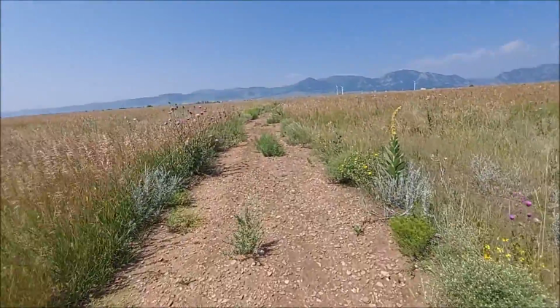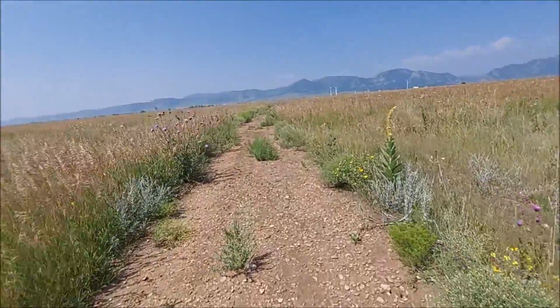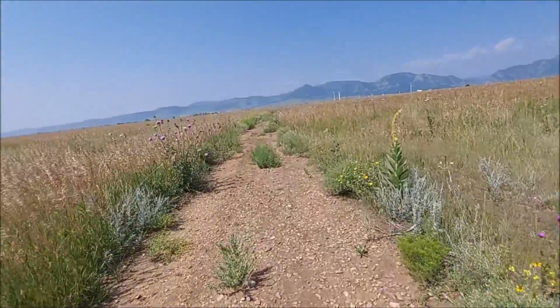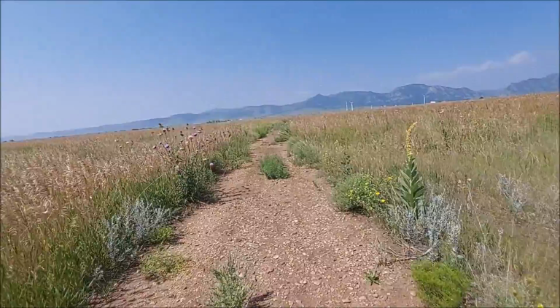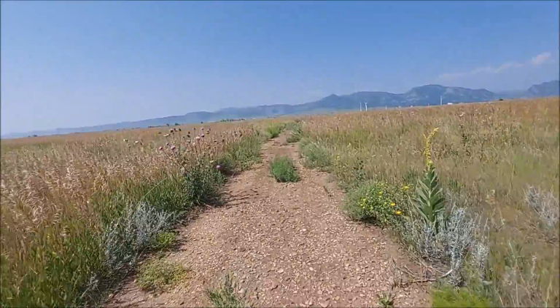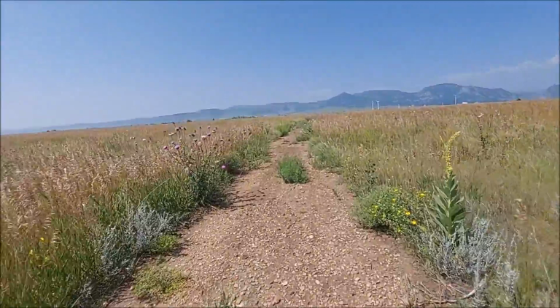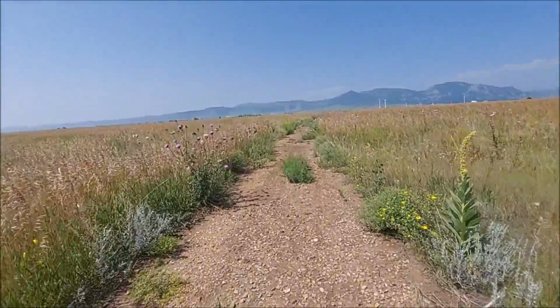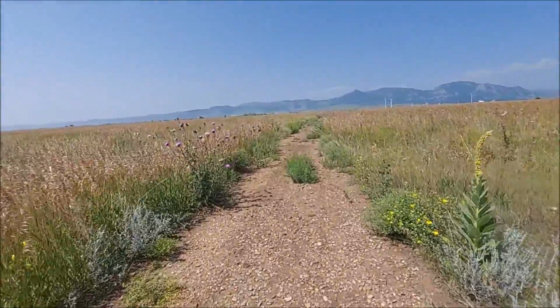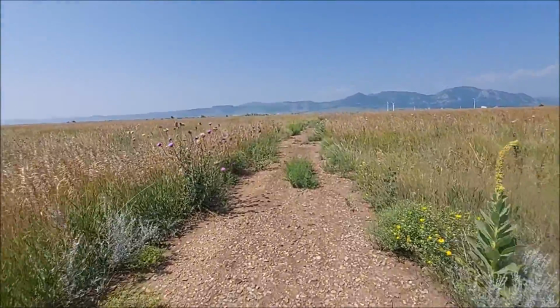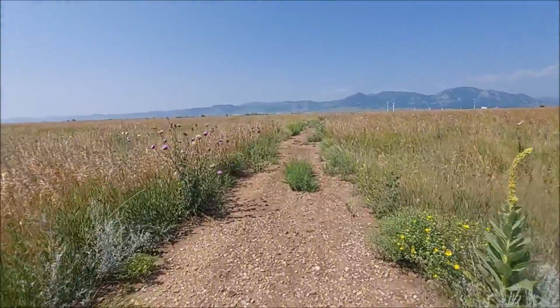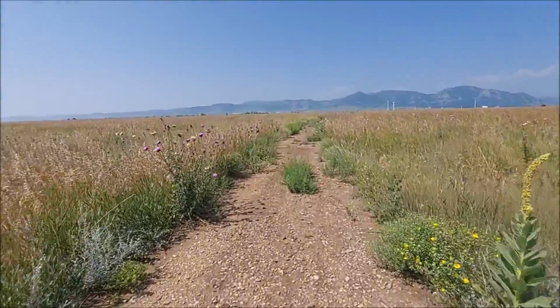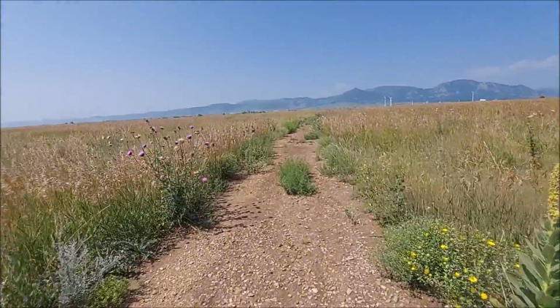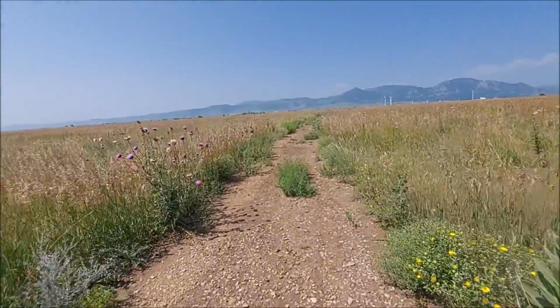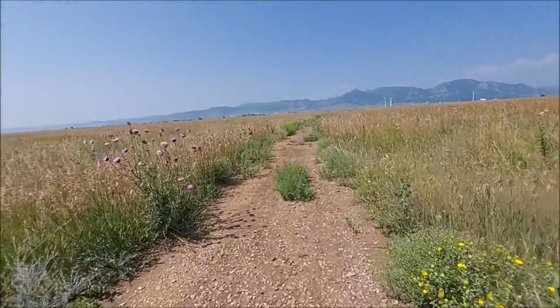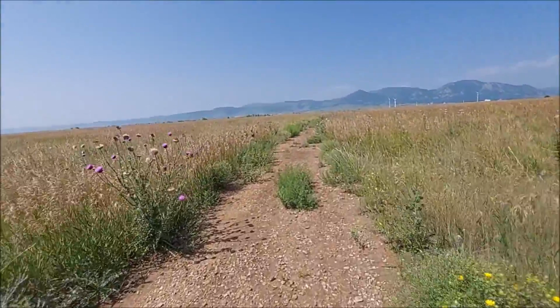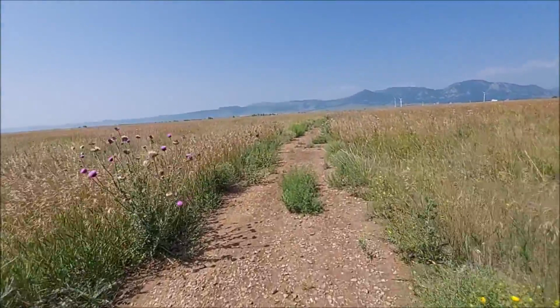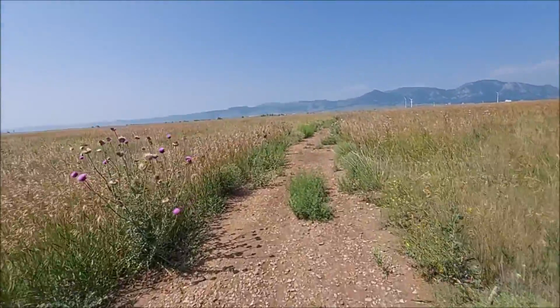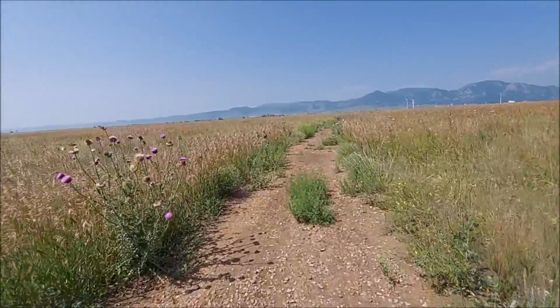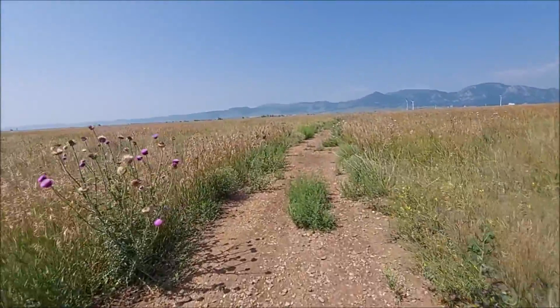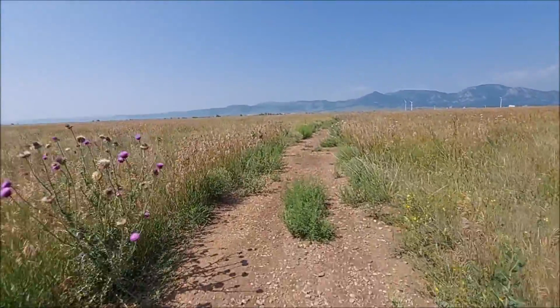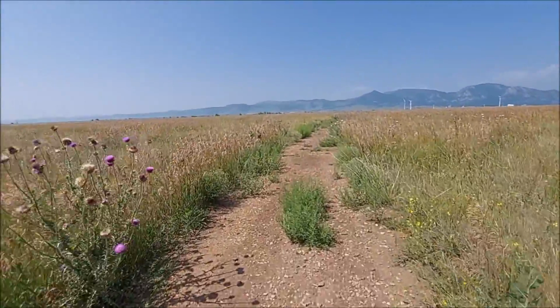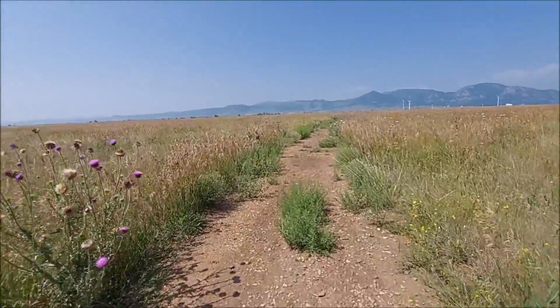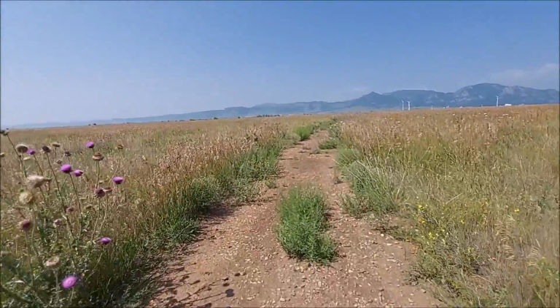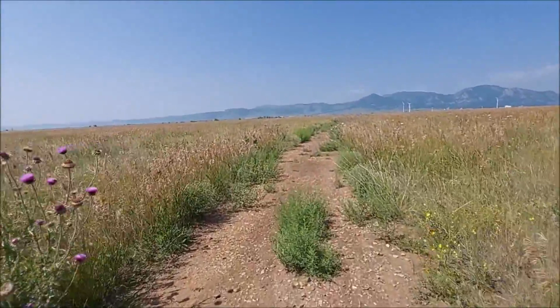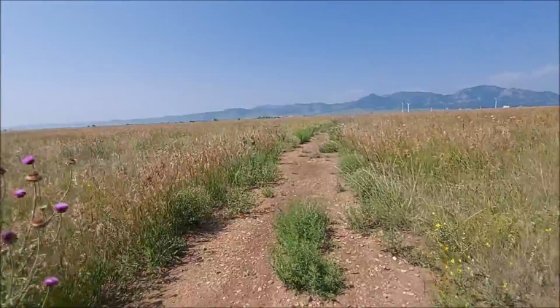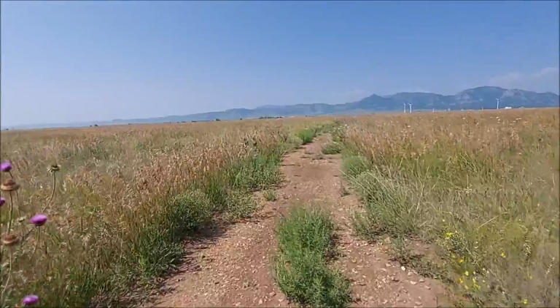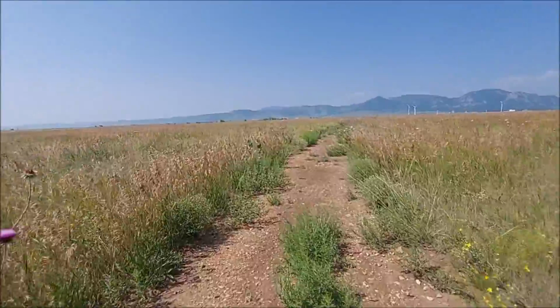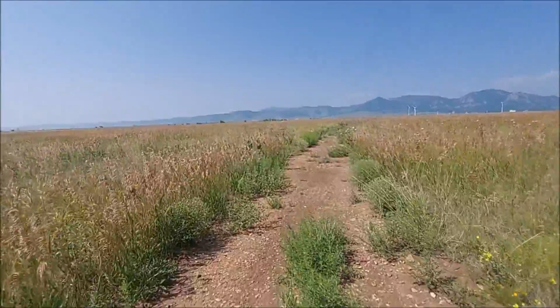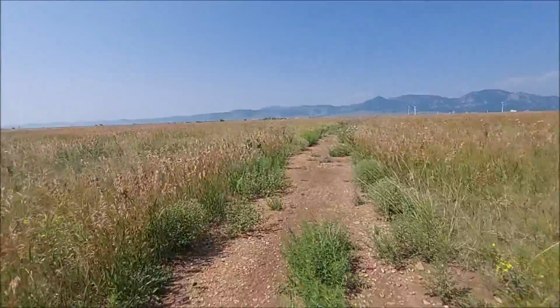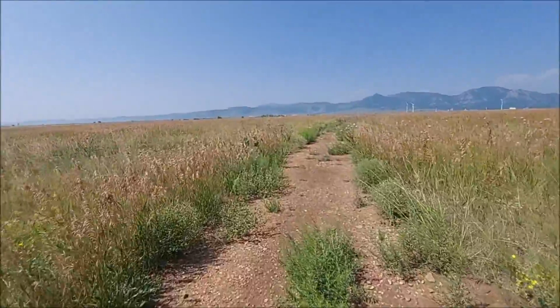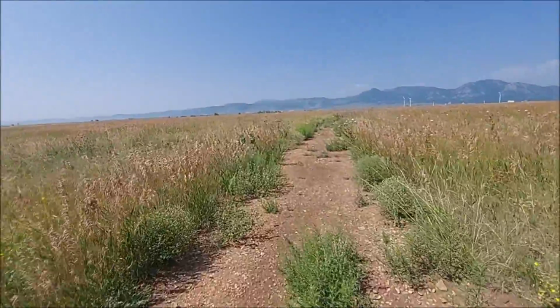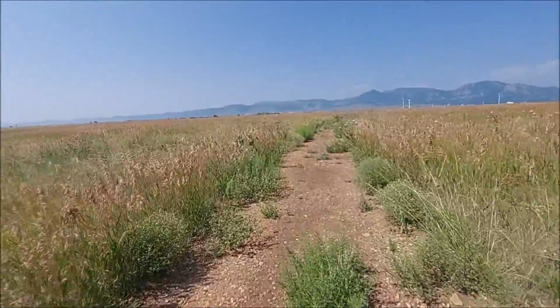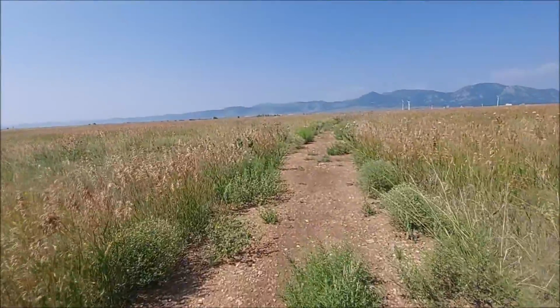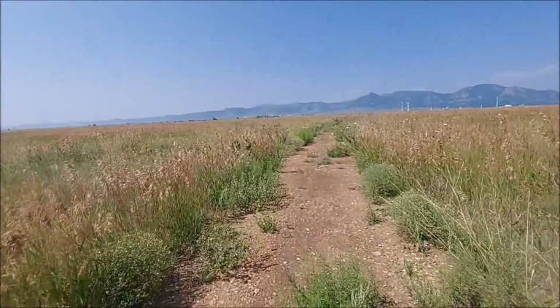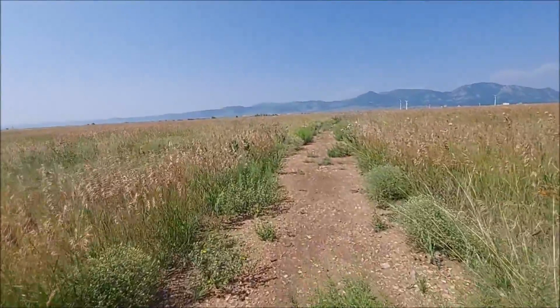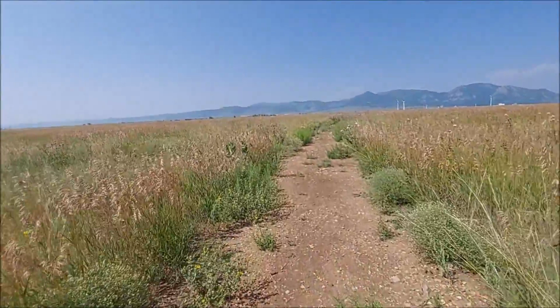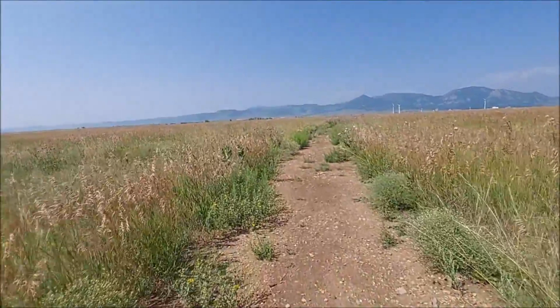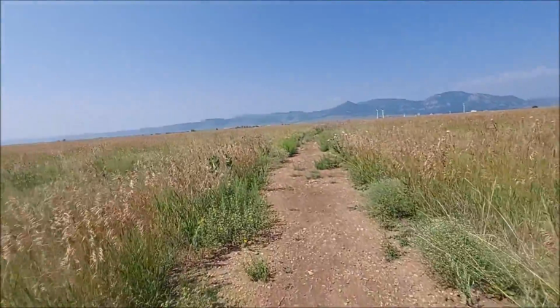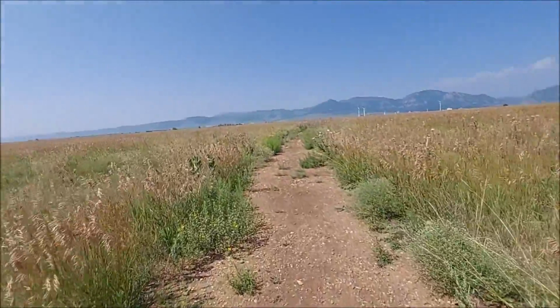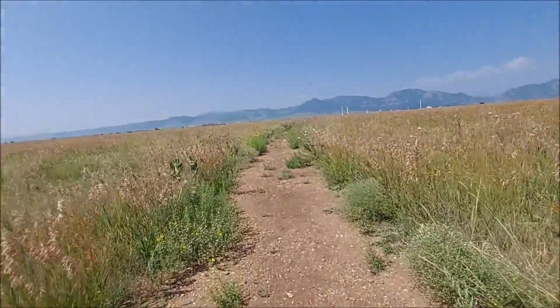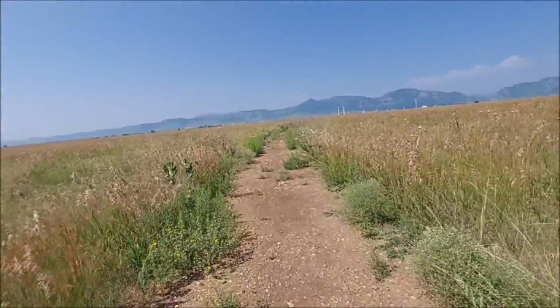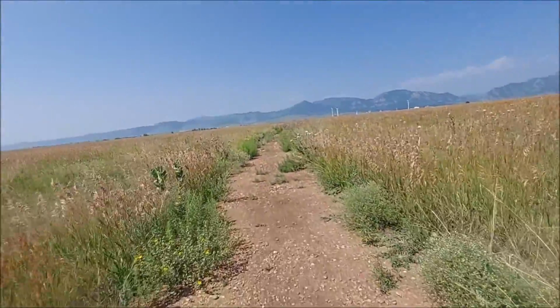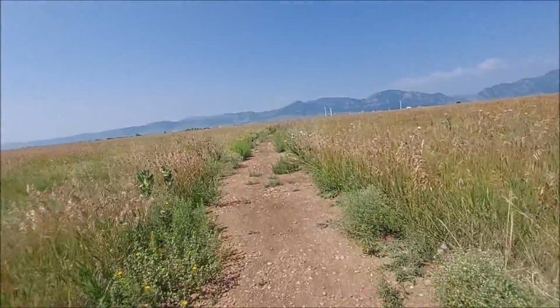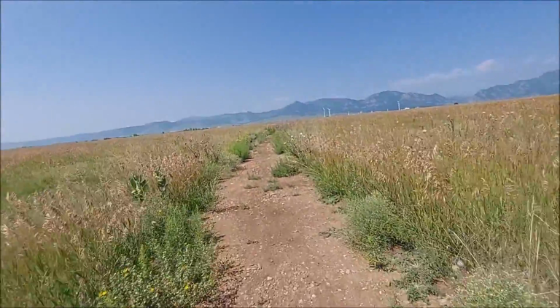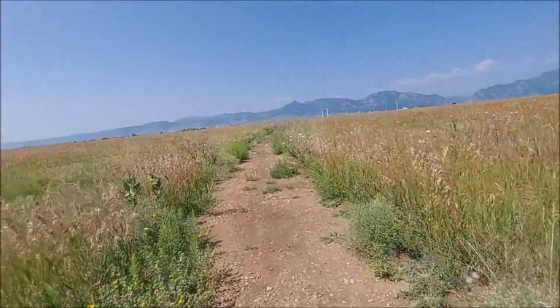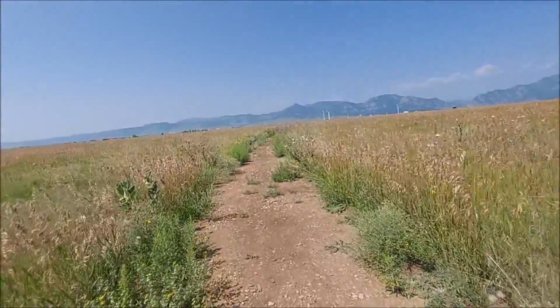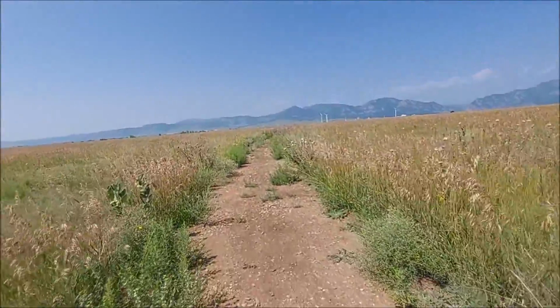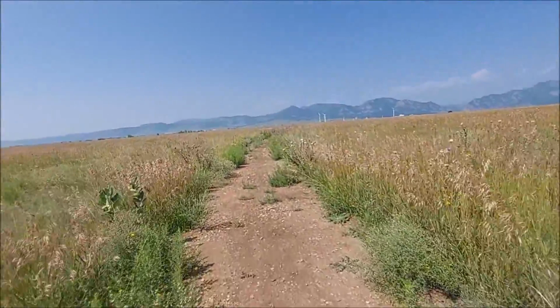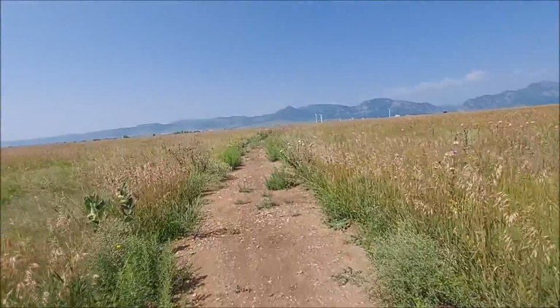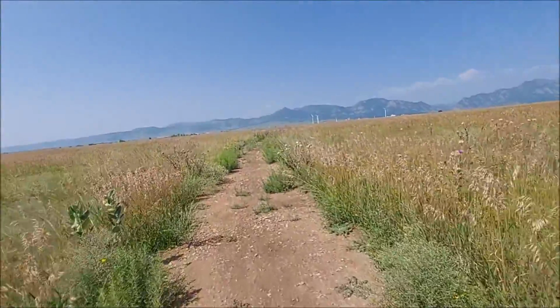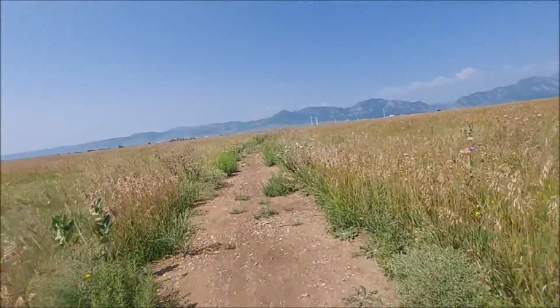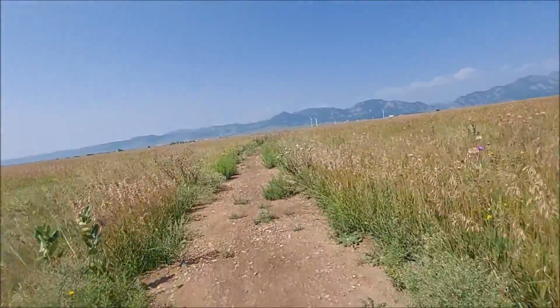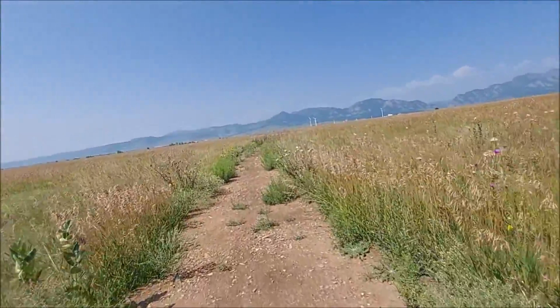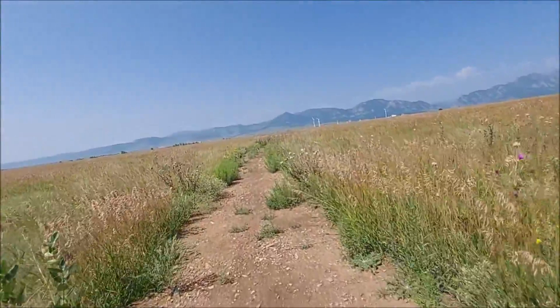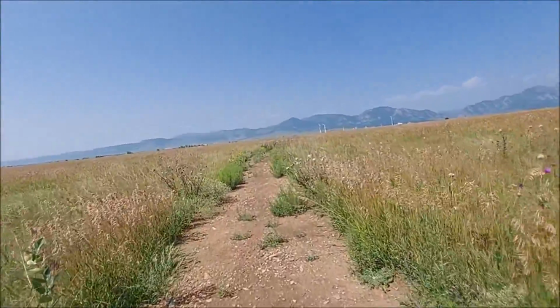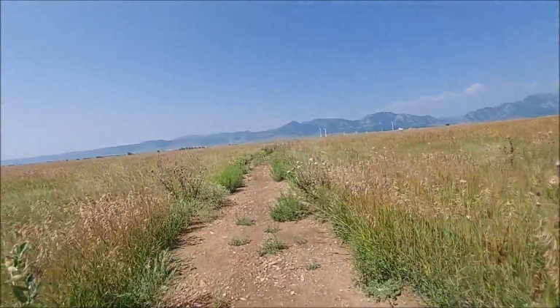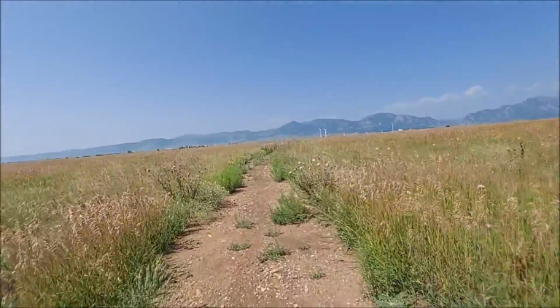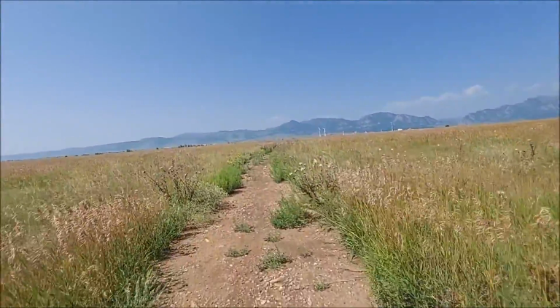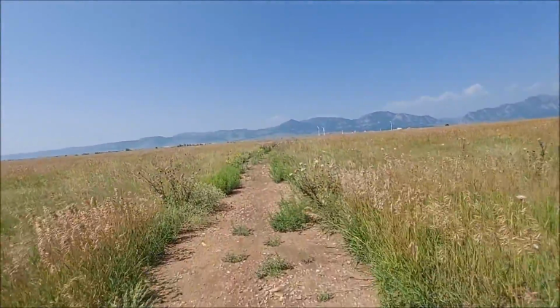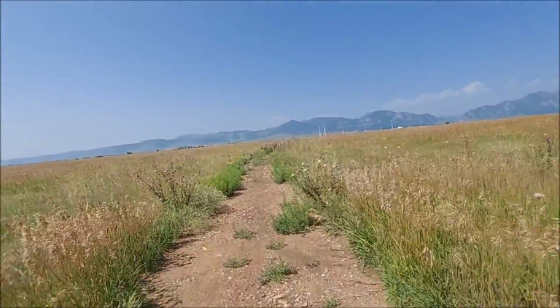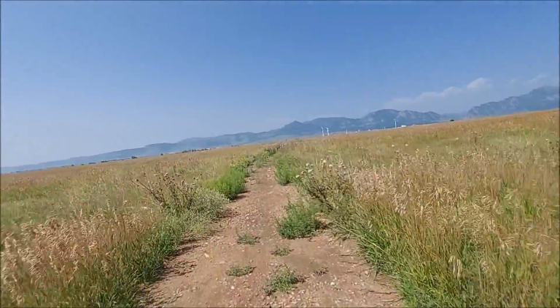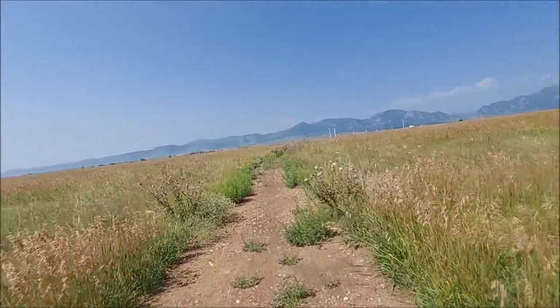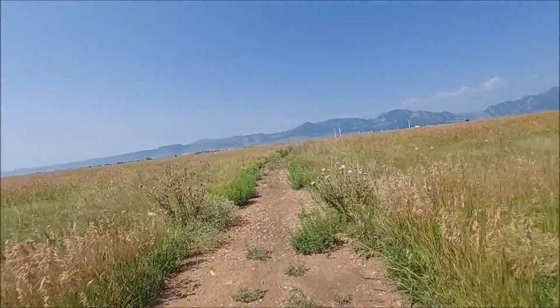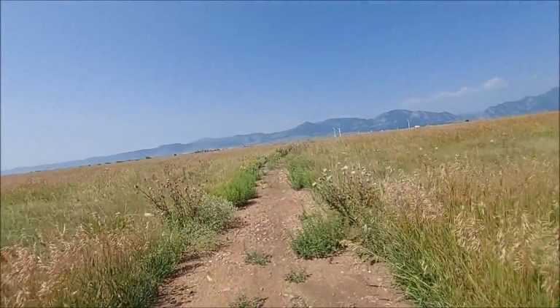Flat, flat, flatty, flat. It's 85 degrees today.